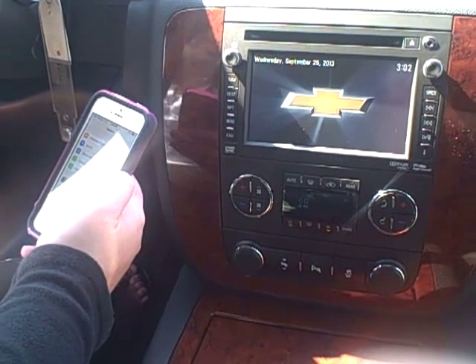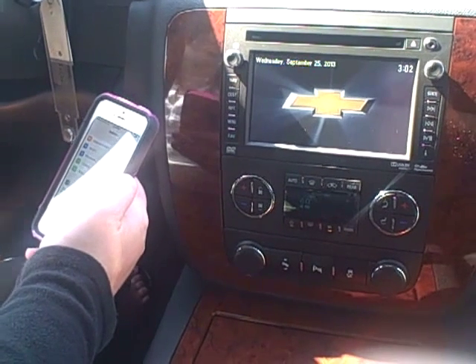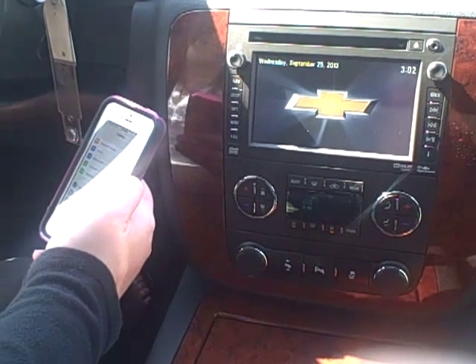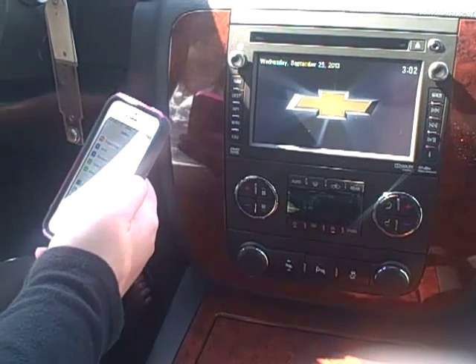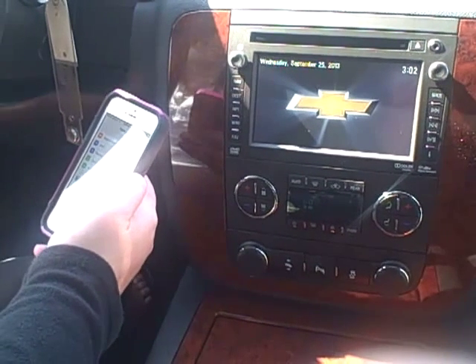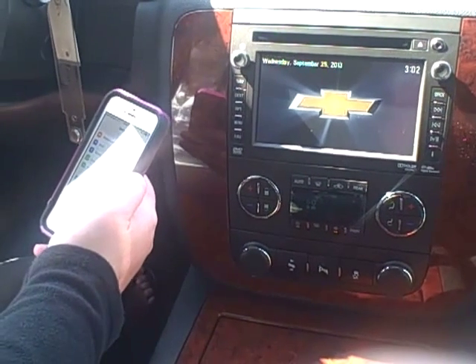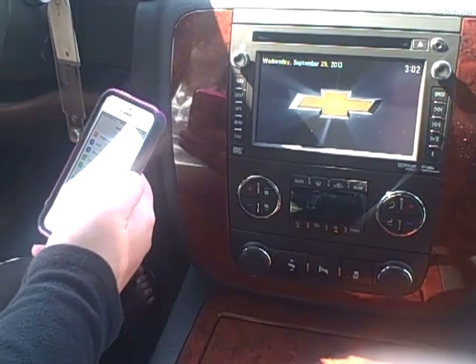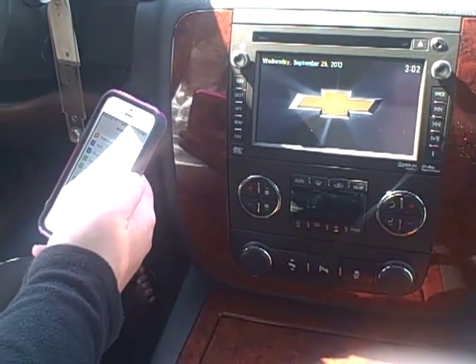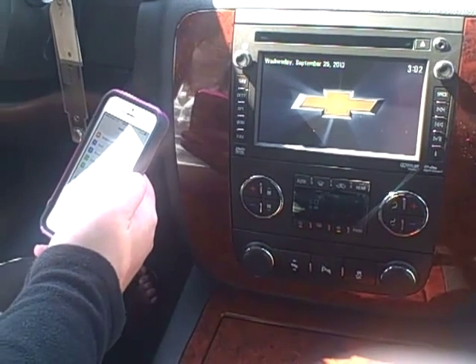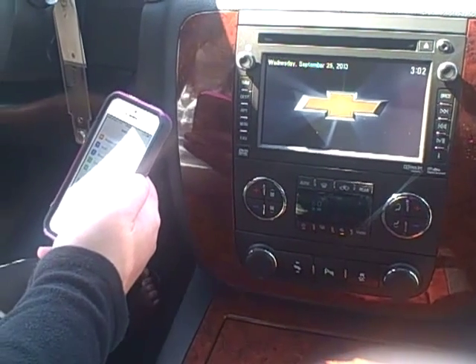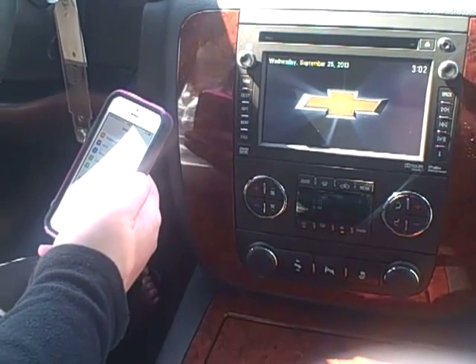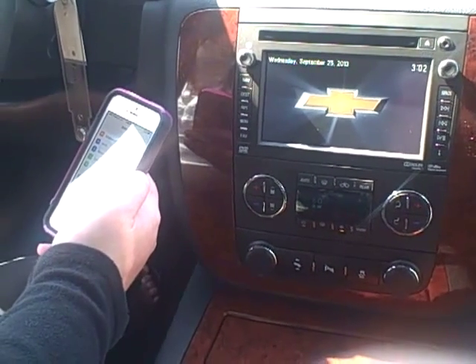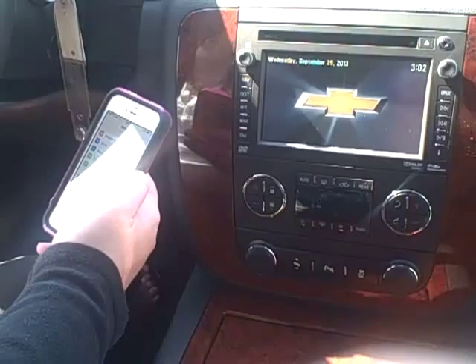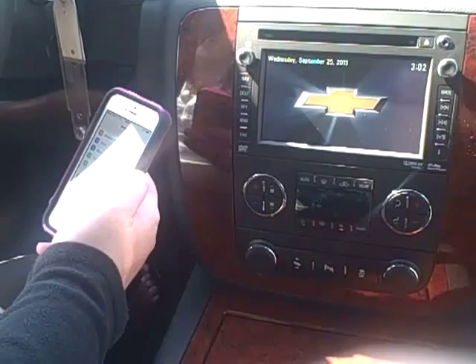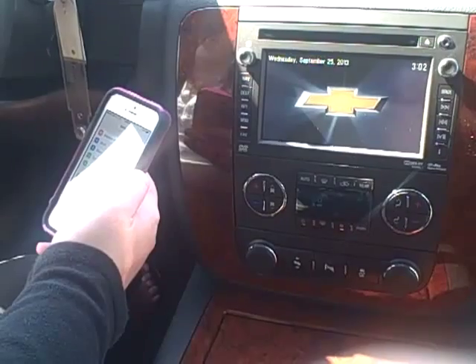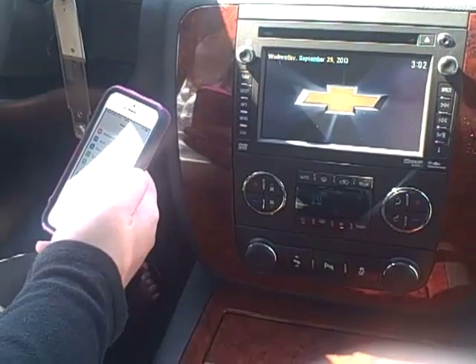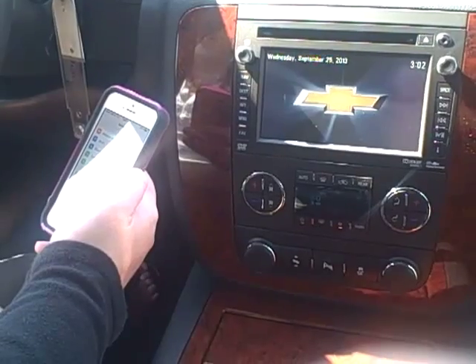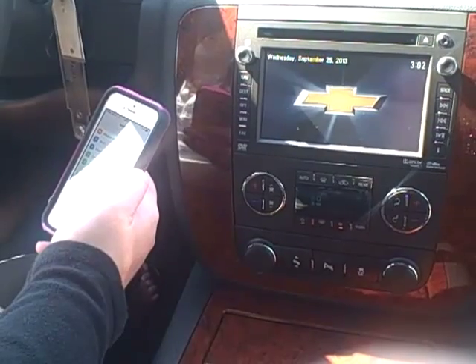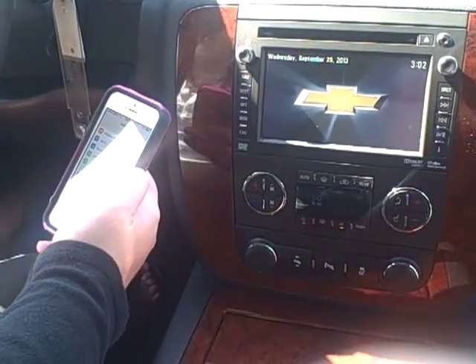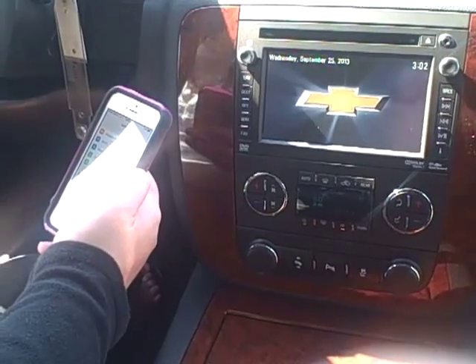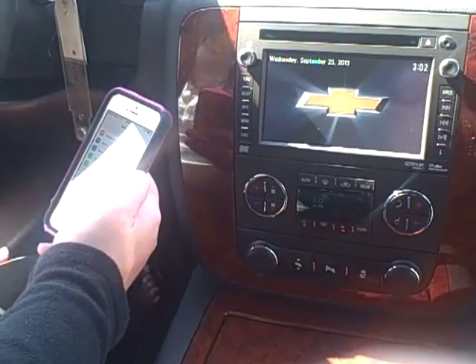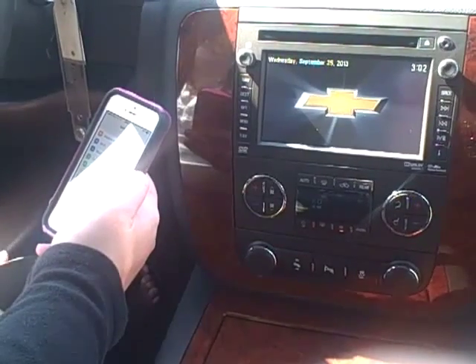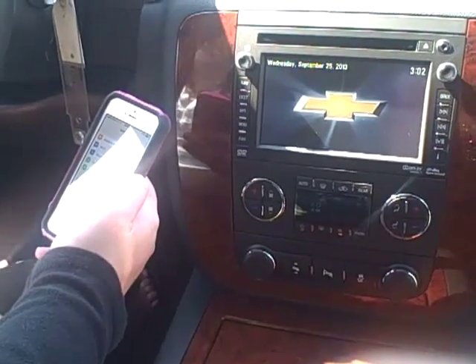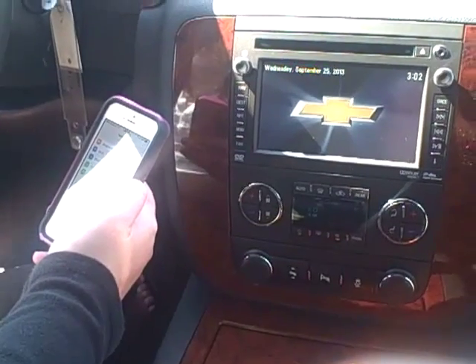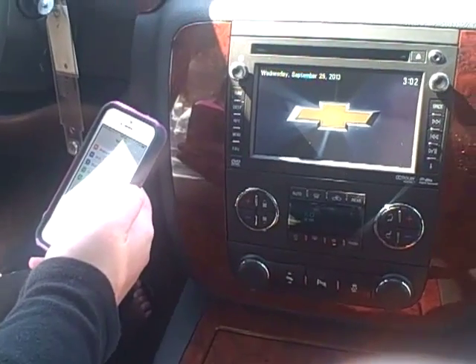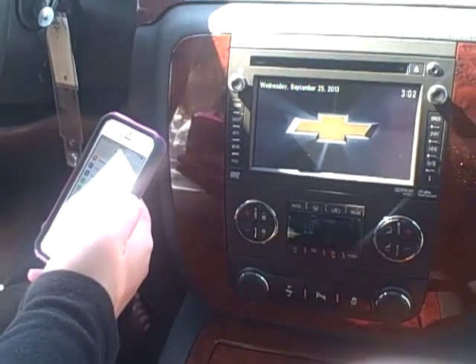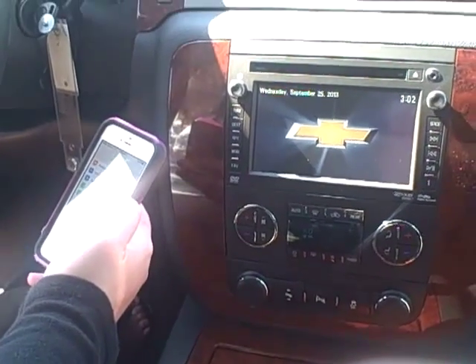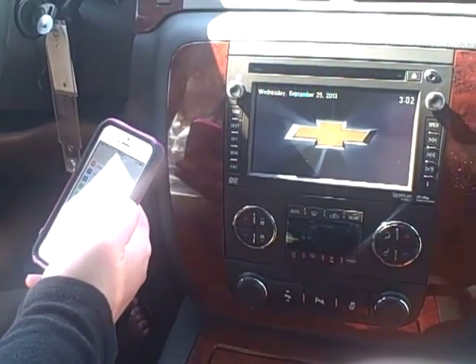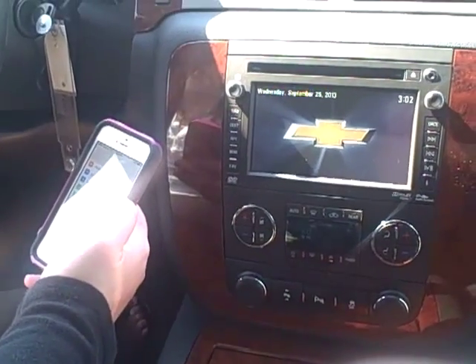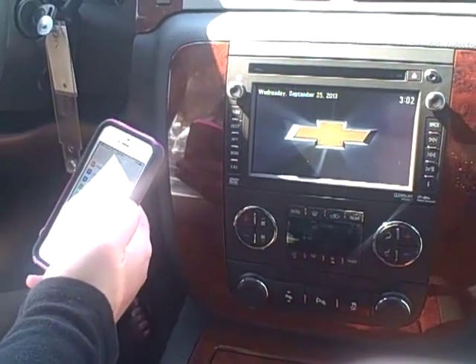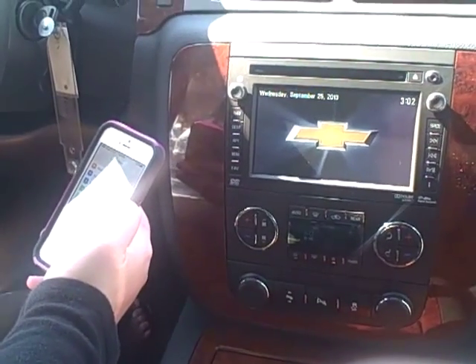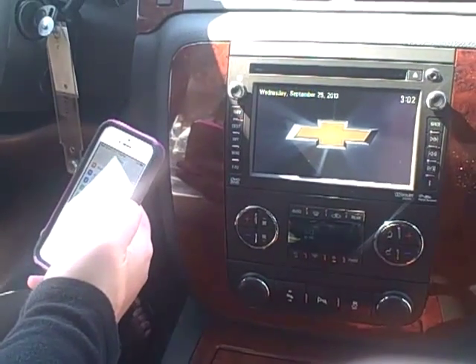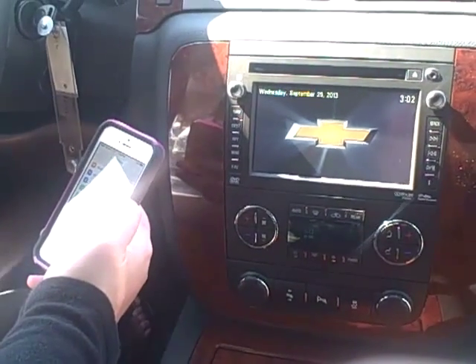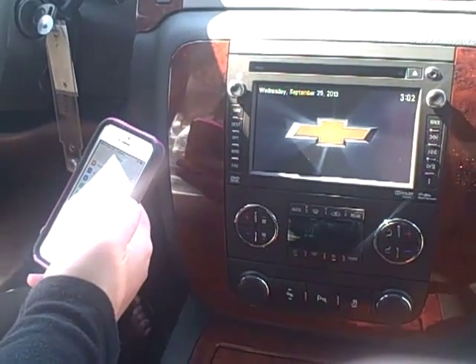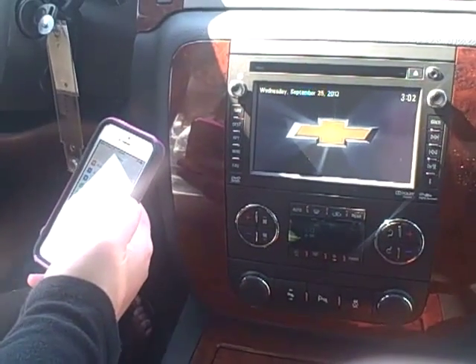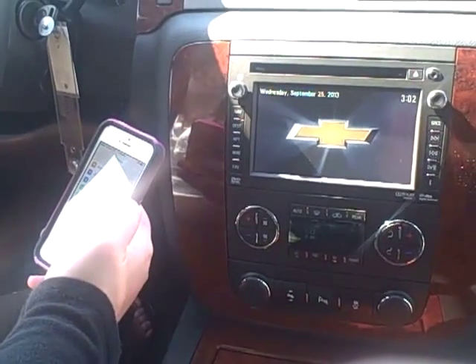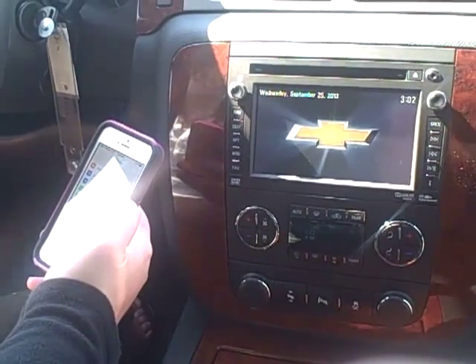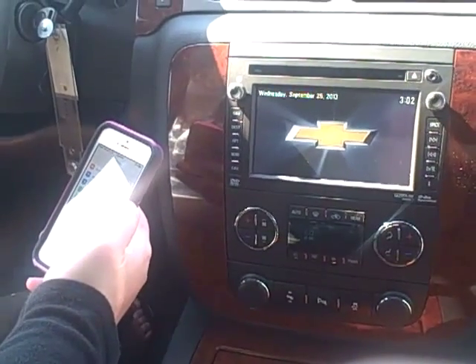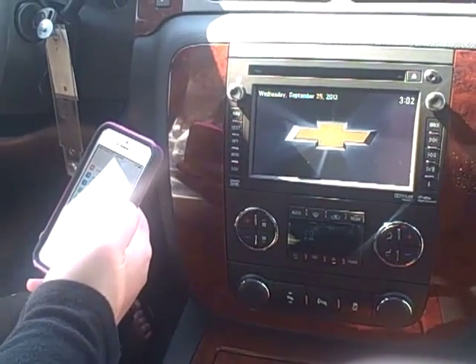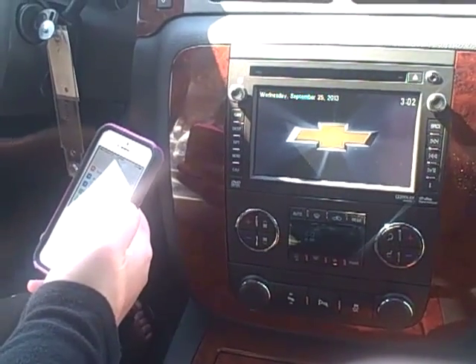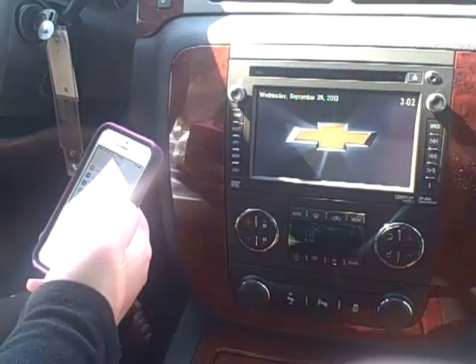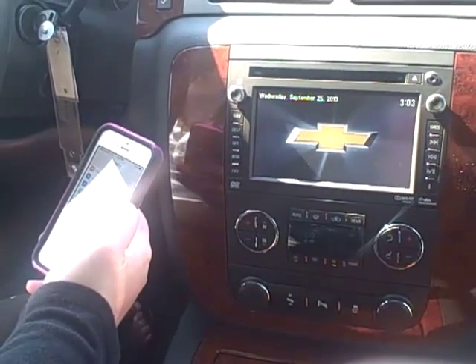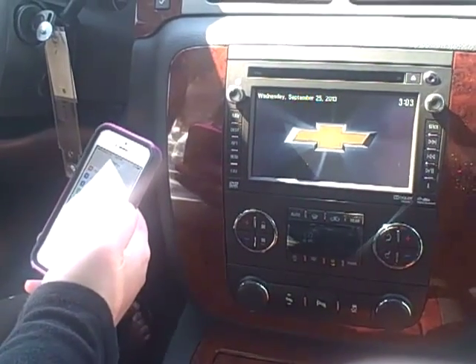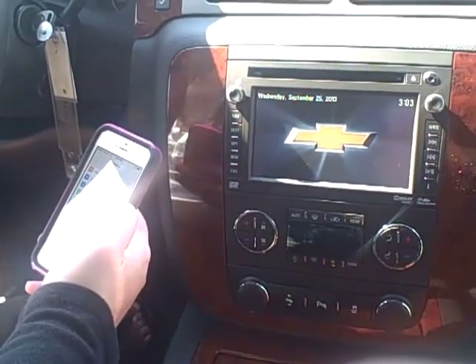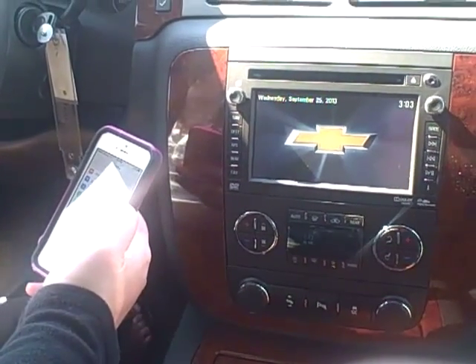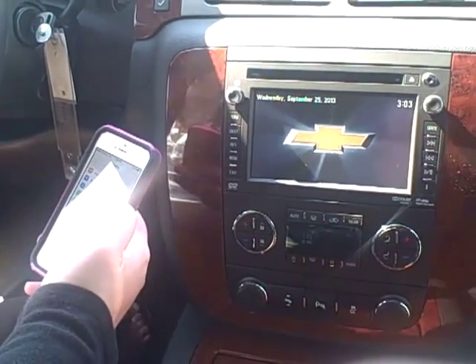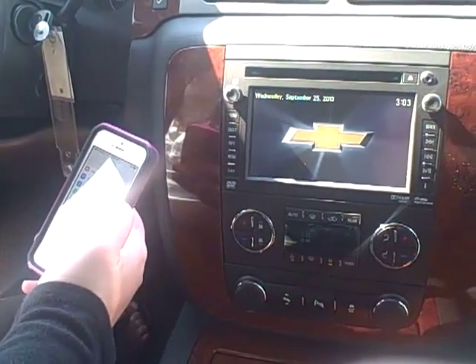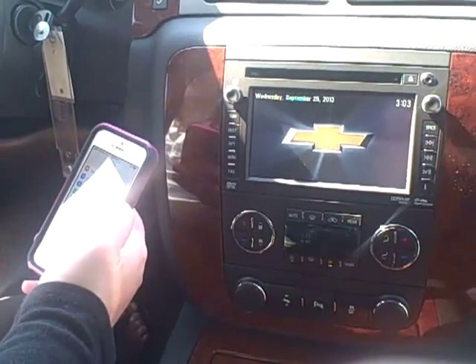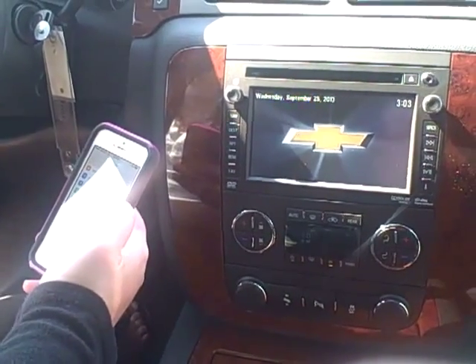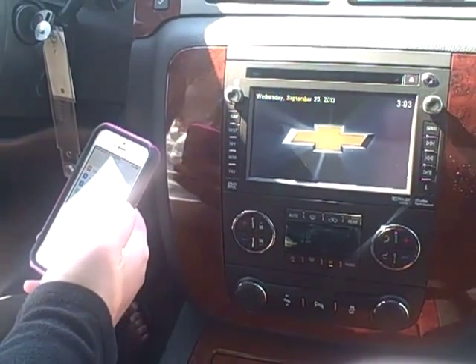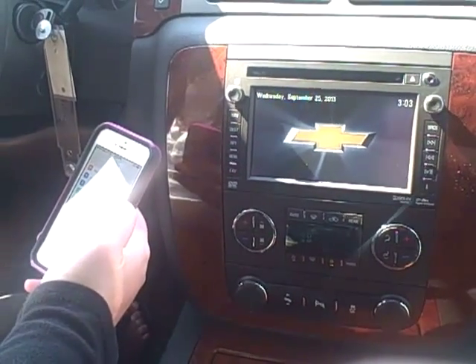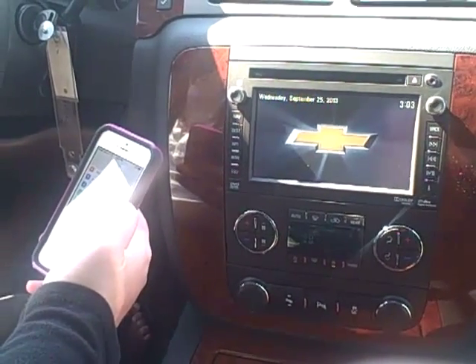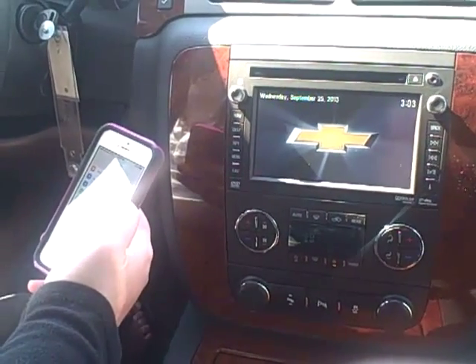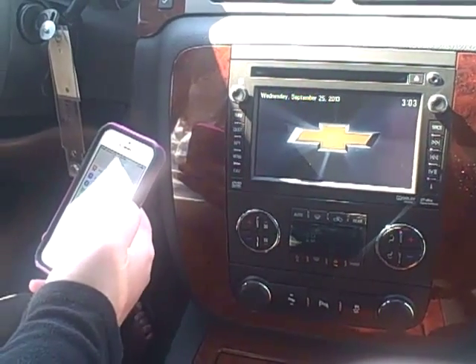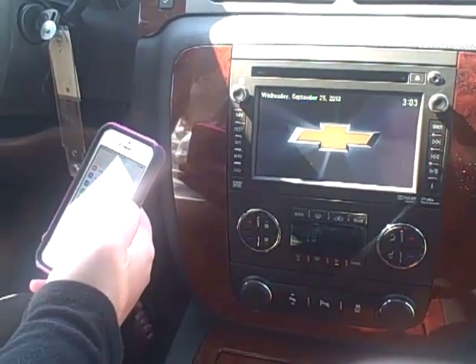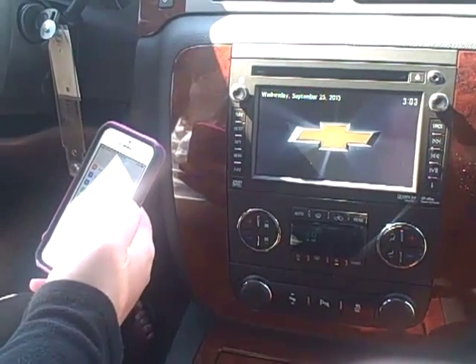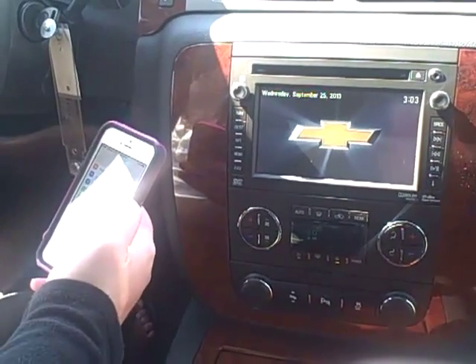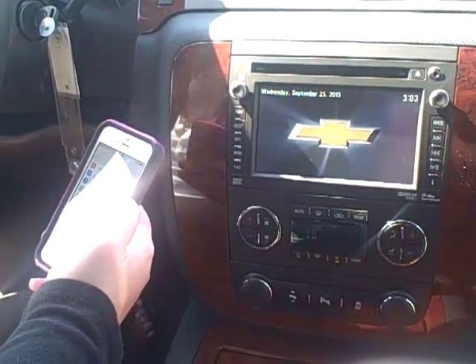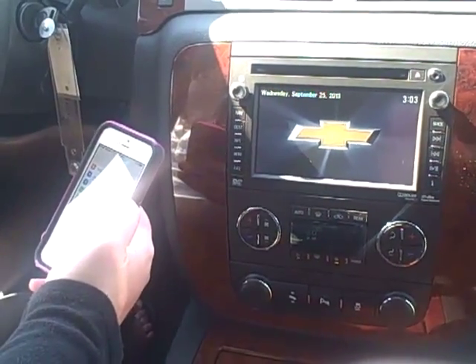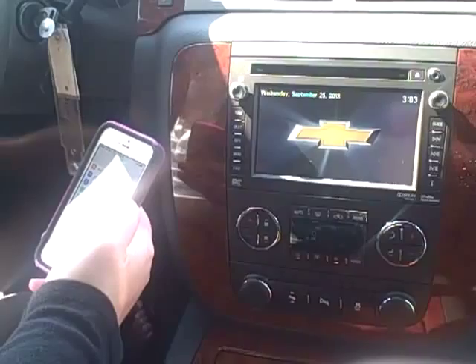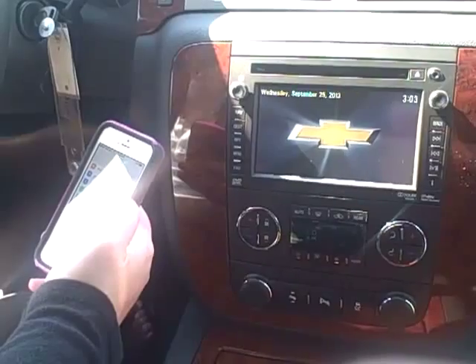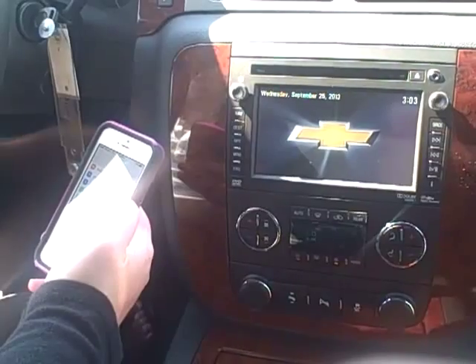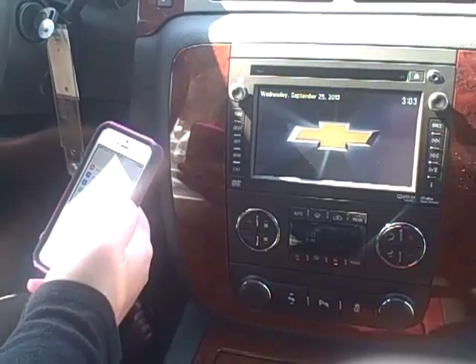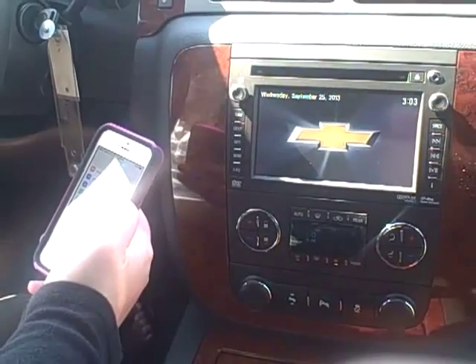Hi, this is Emily Robinson with Hair Chevrolet, and today I'm going to show you how to pair your iPhone with your 2014 Chevy Suburban.